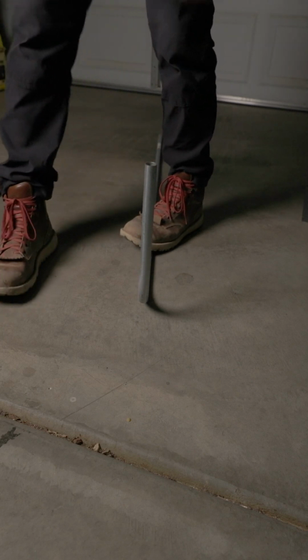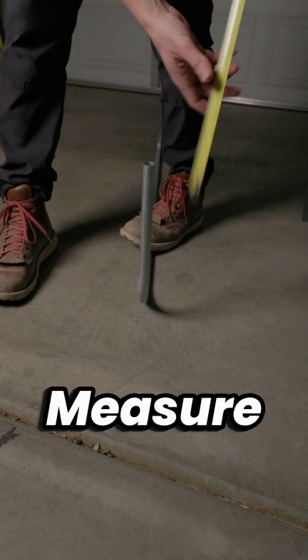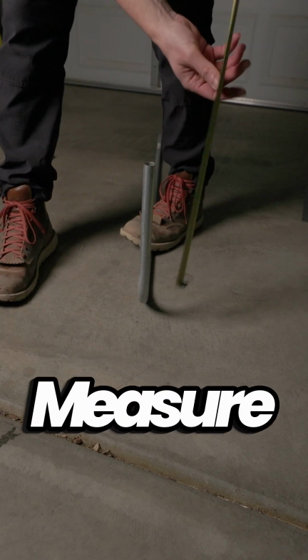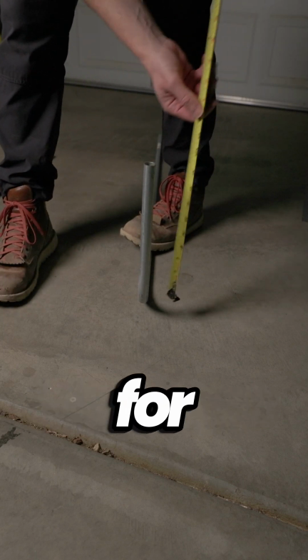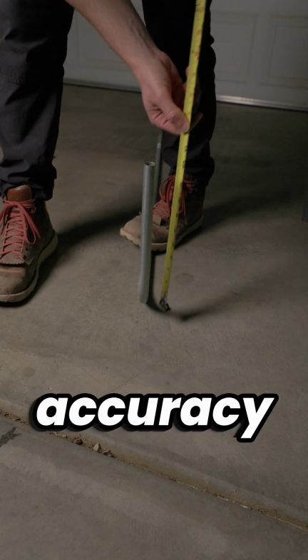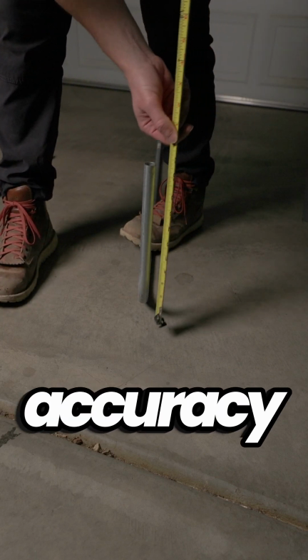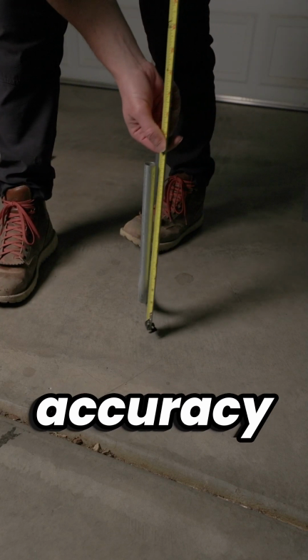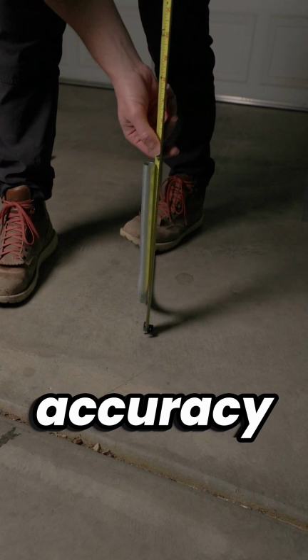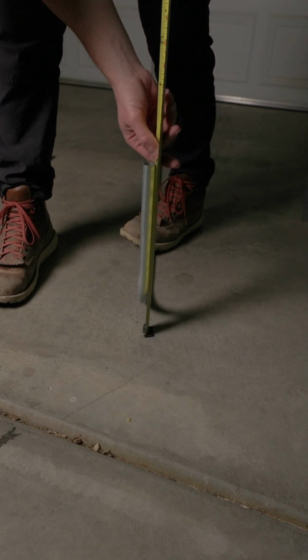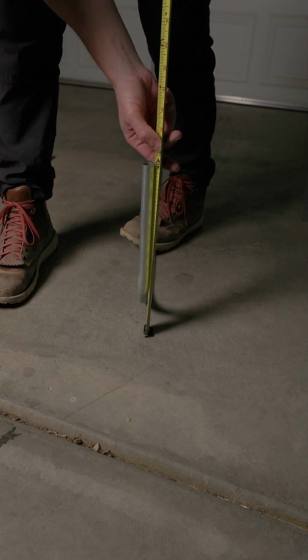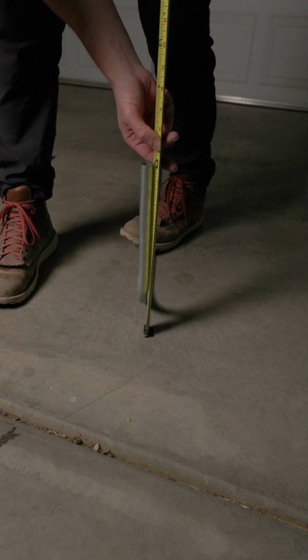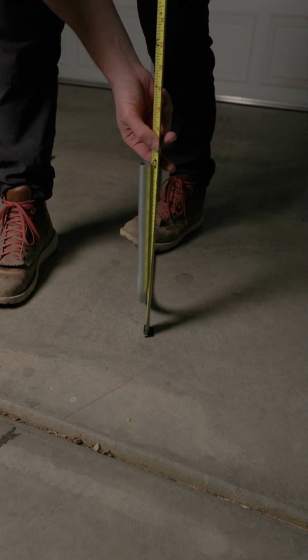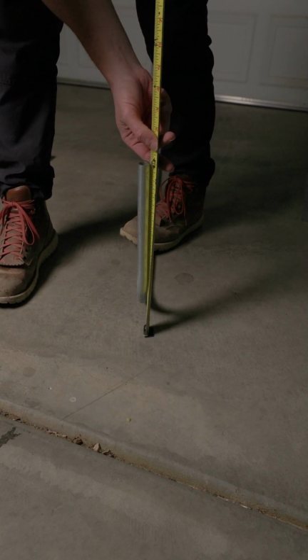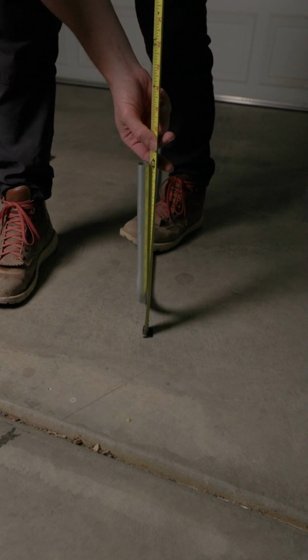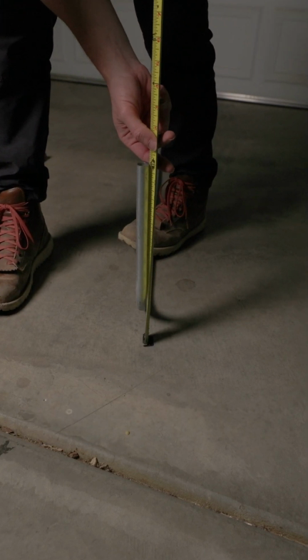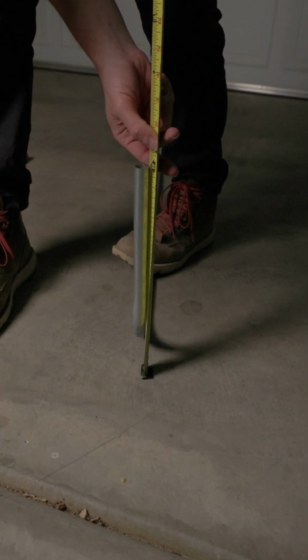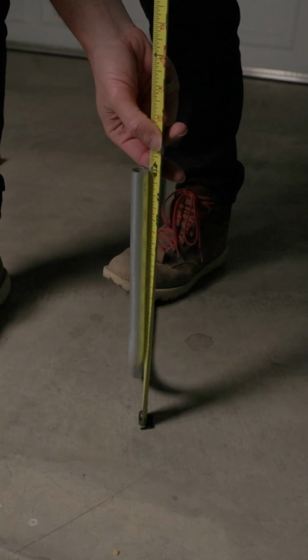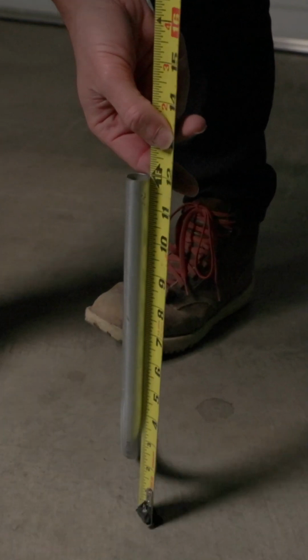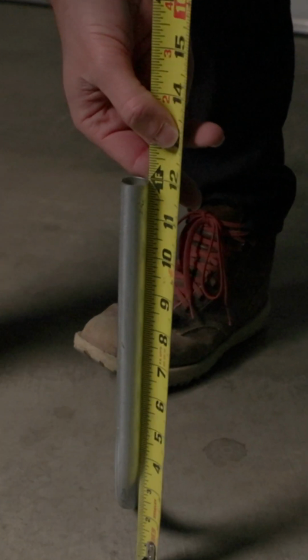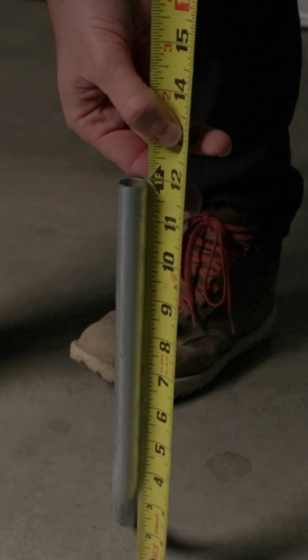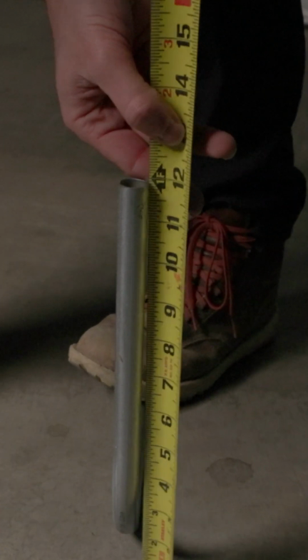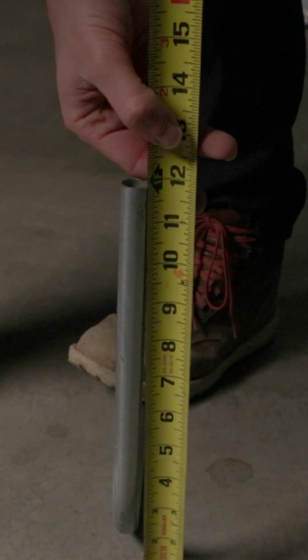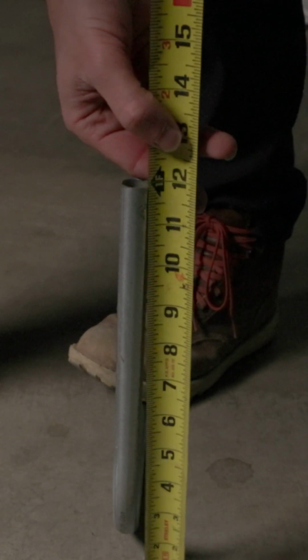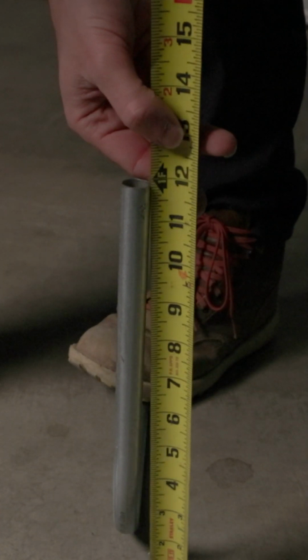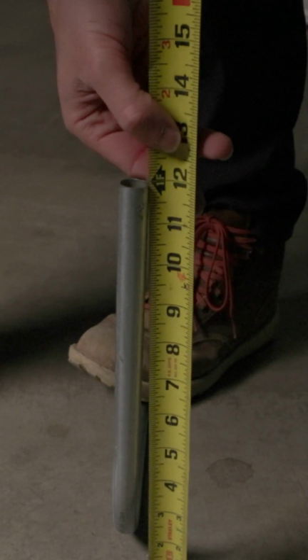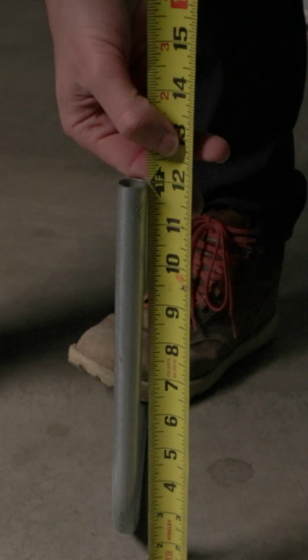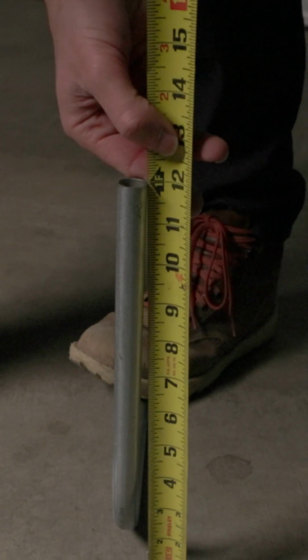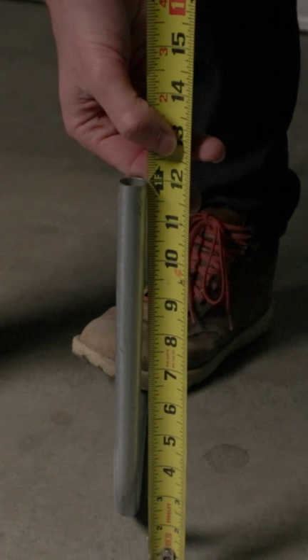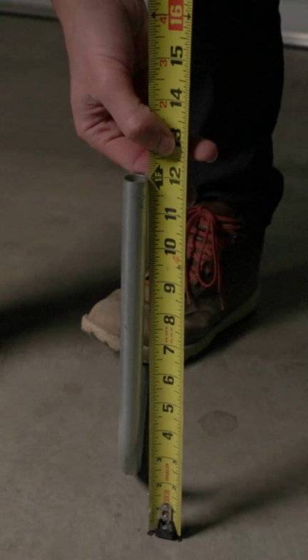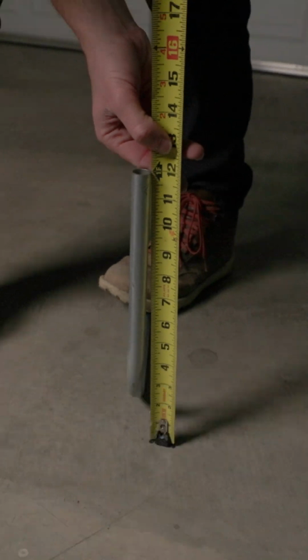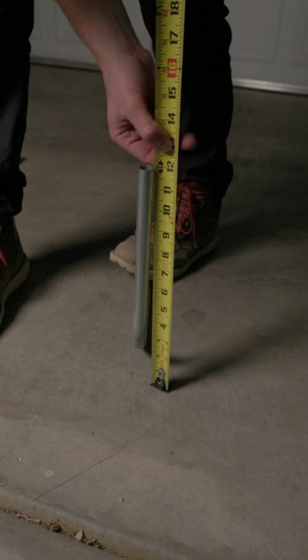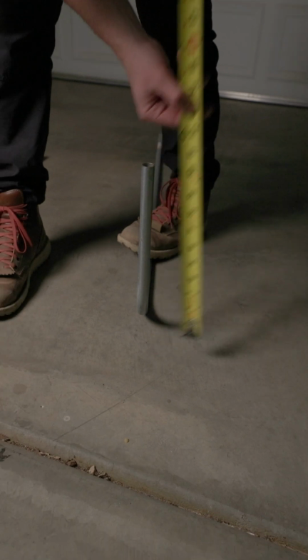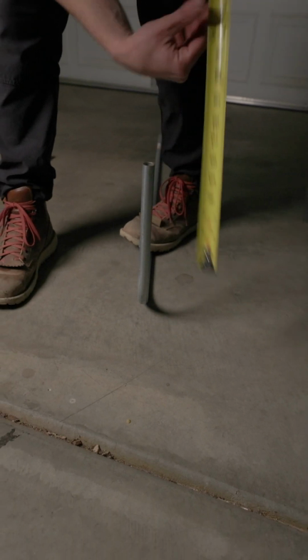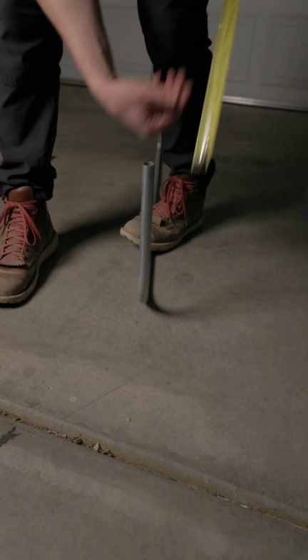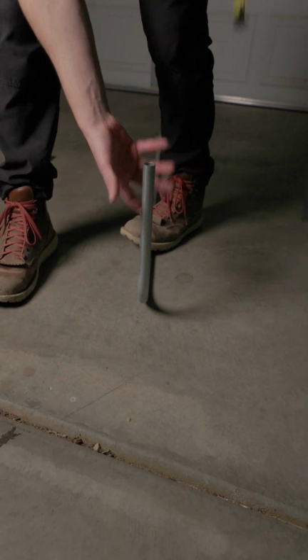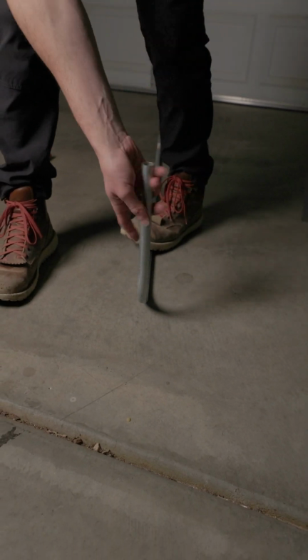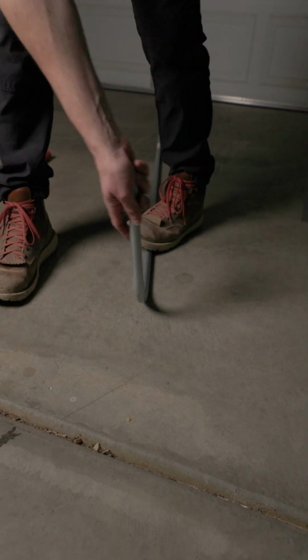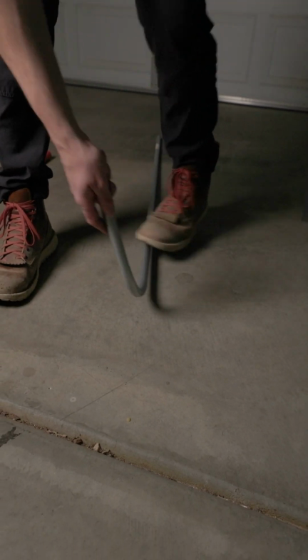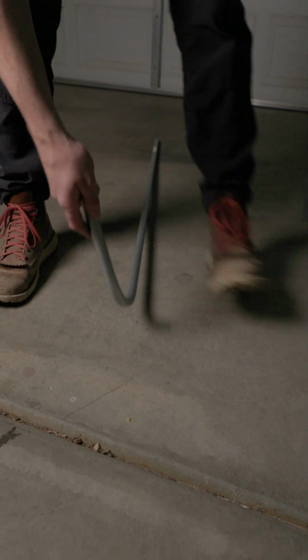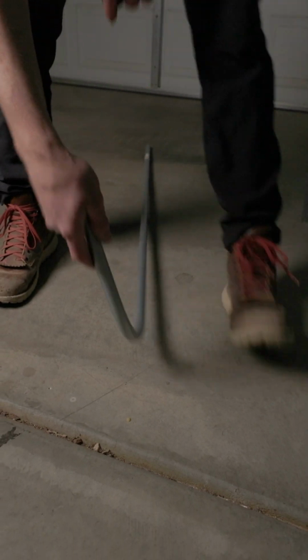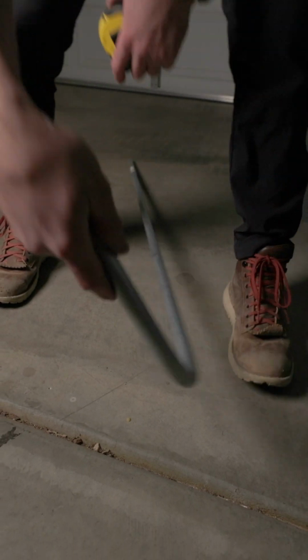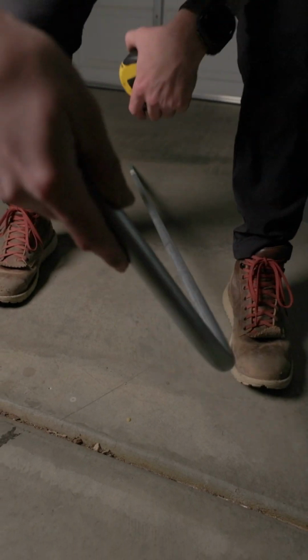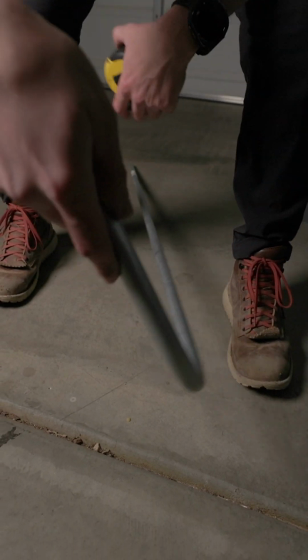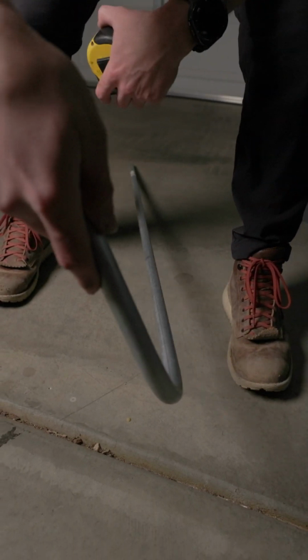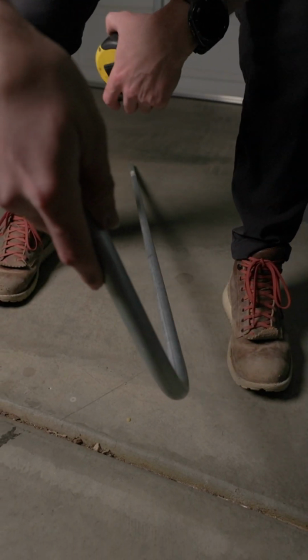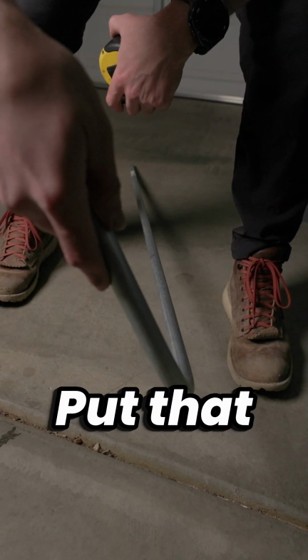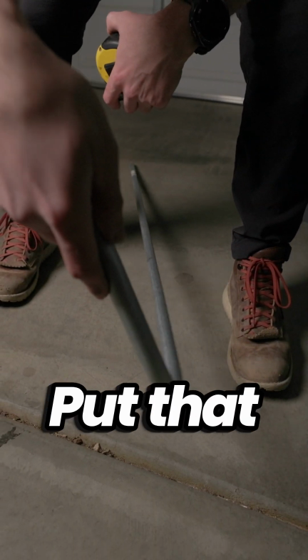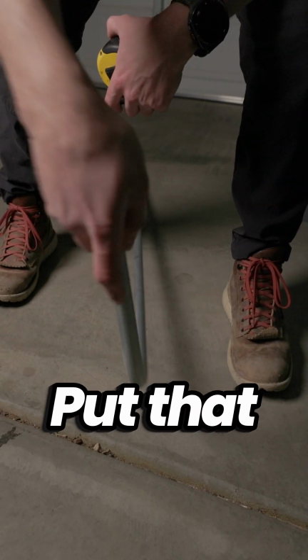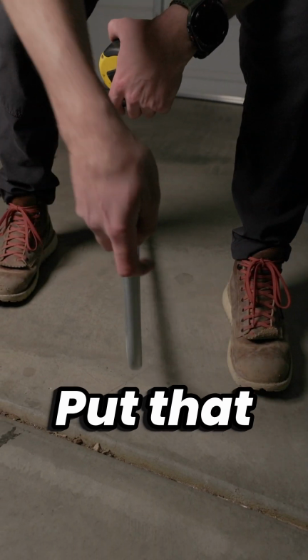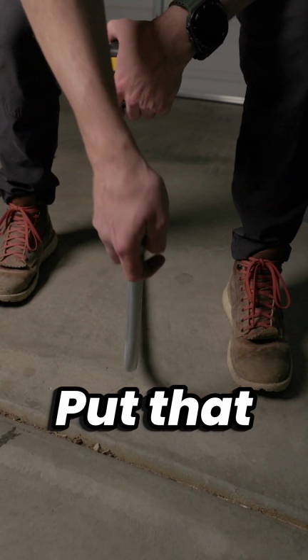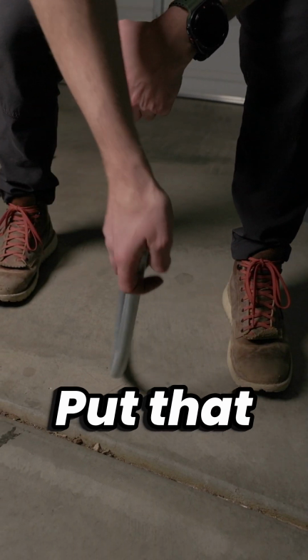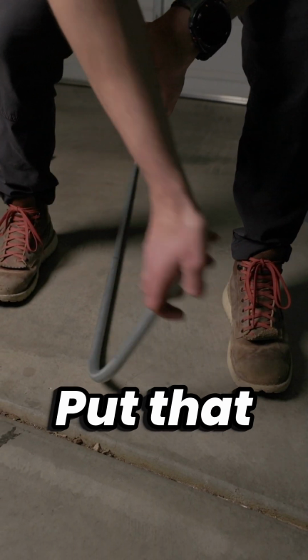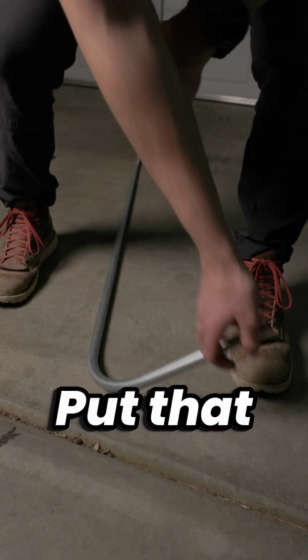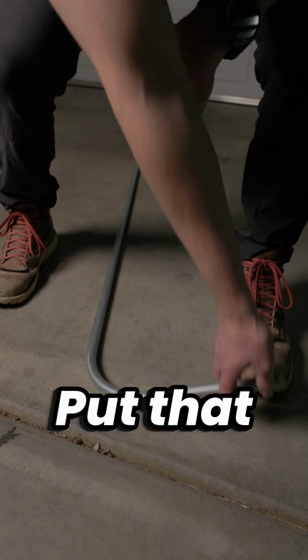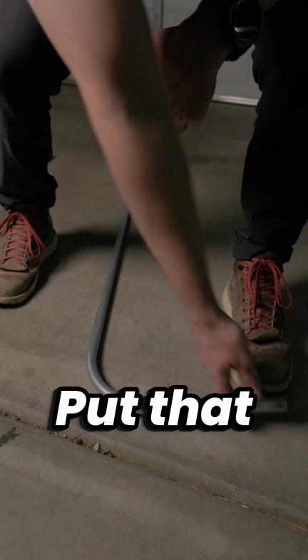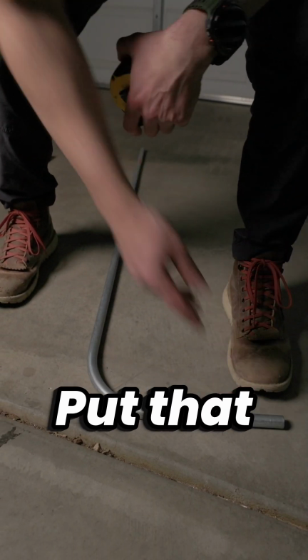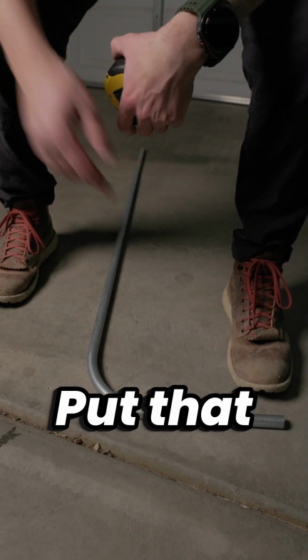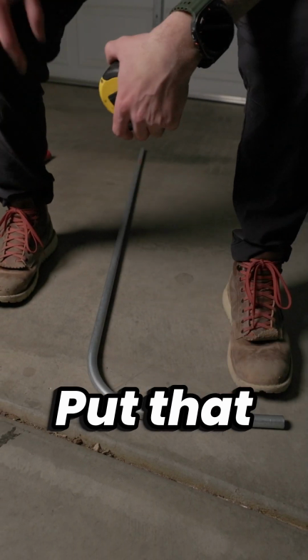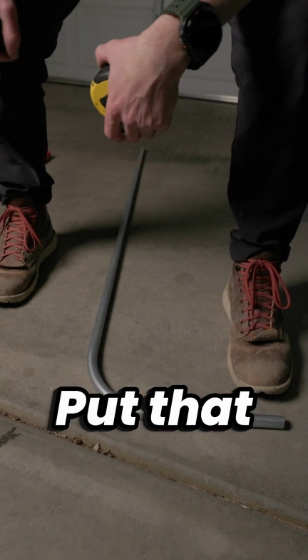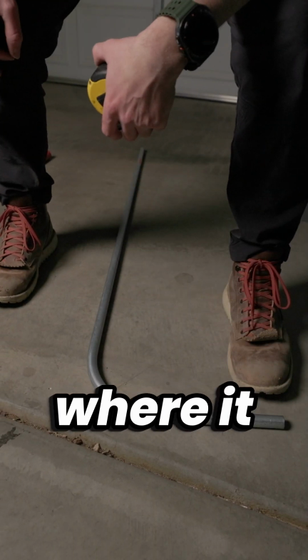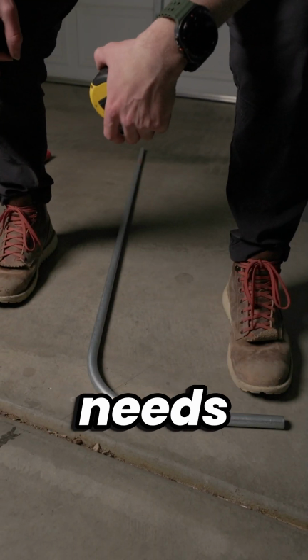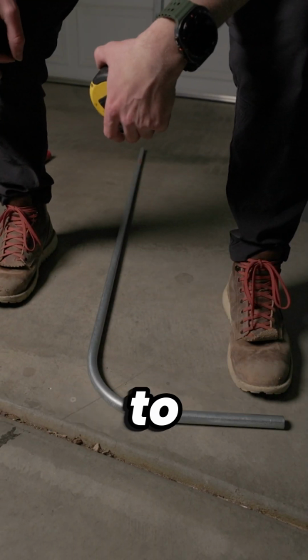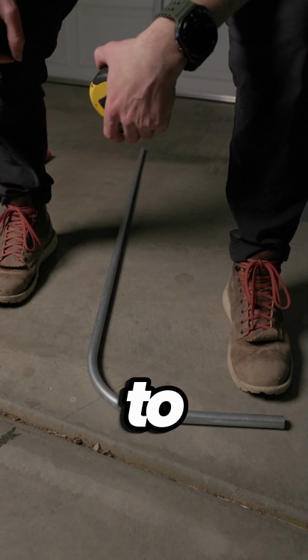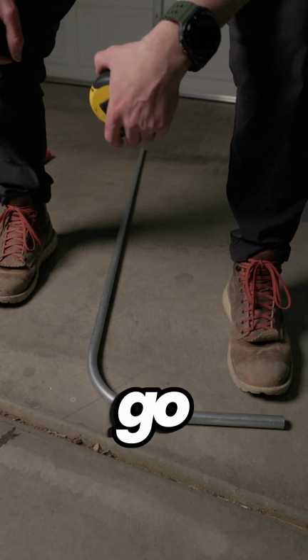Measure for accuracy. Put that where it needs to go.